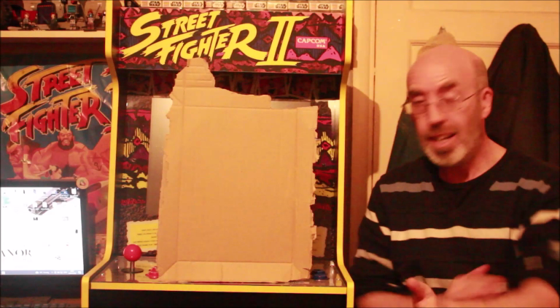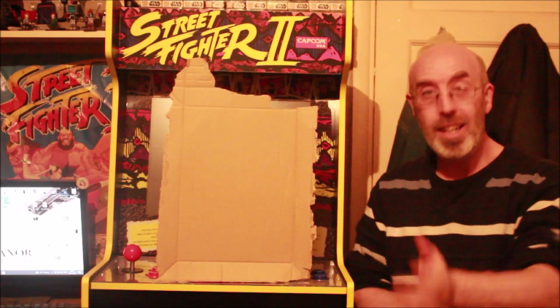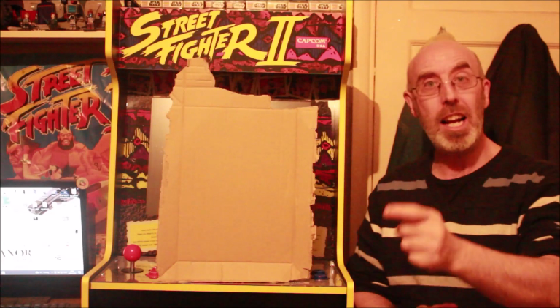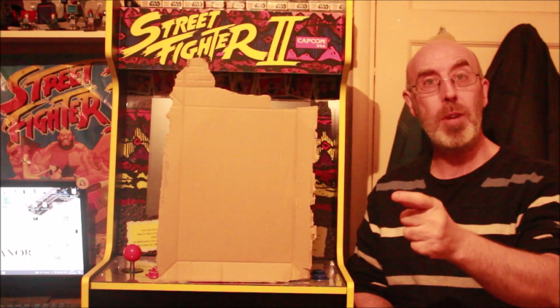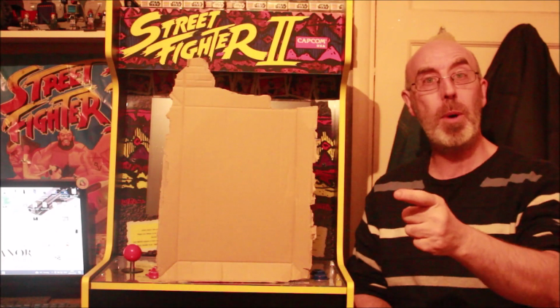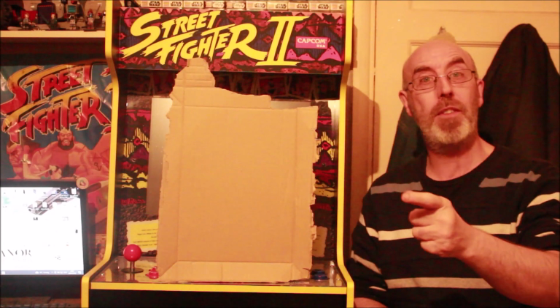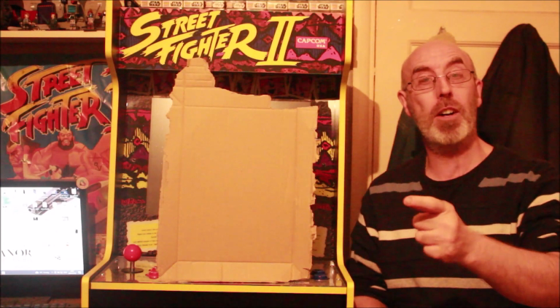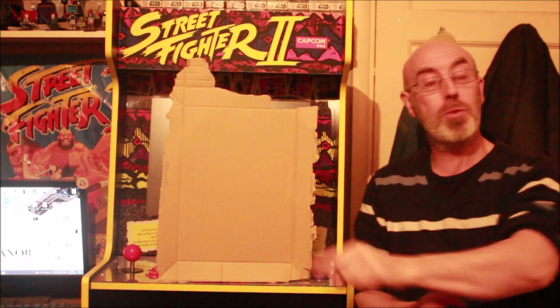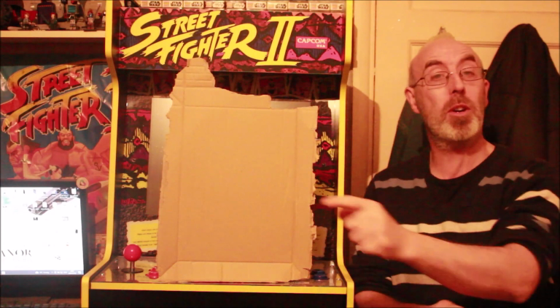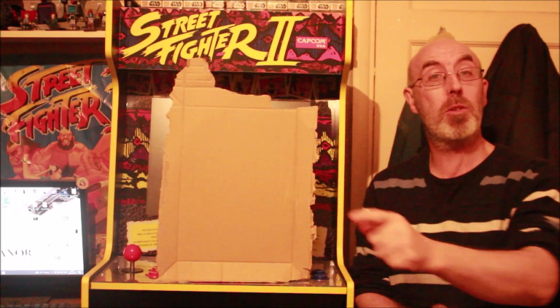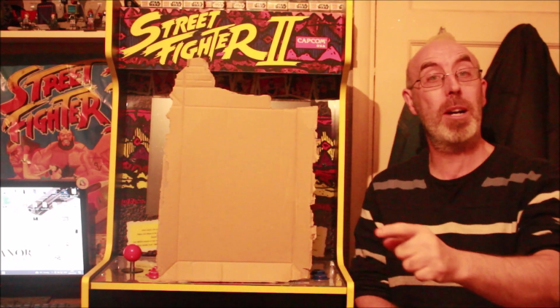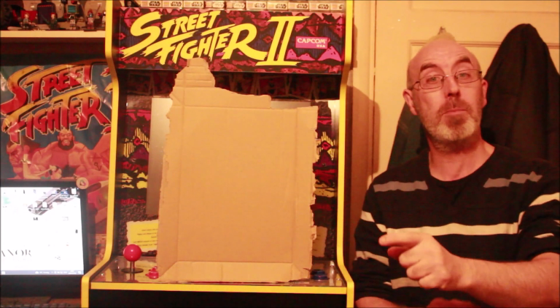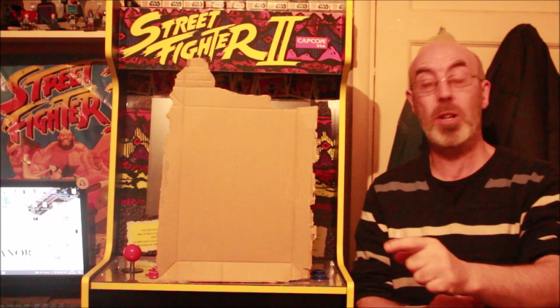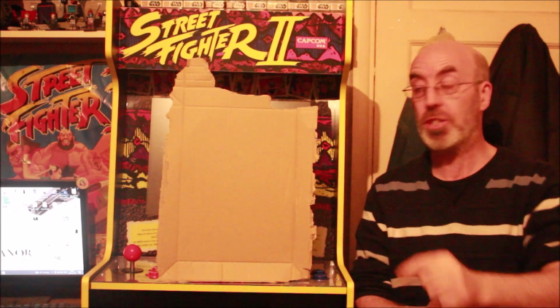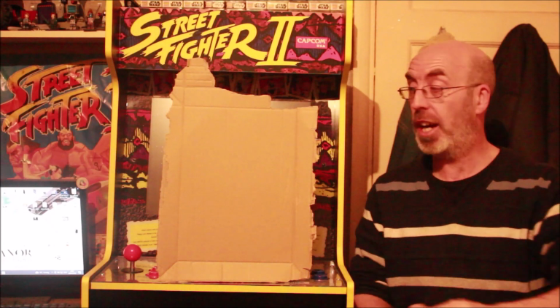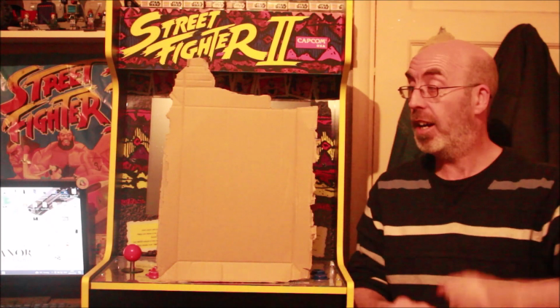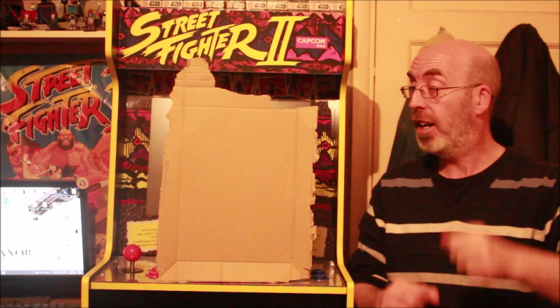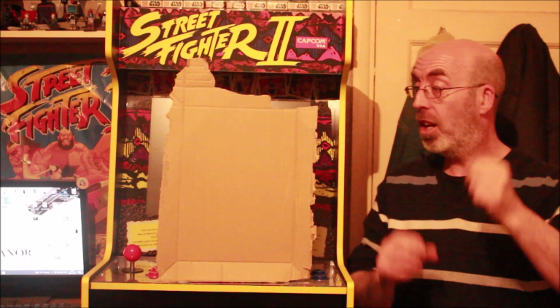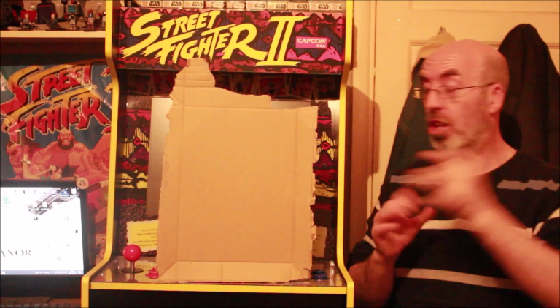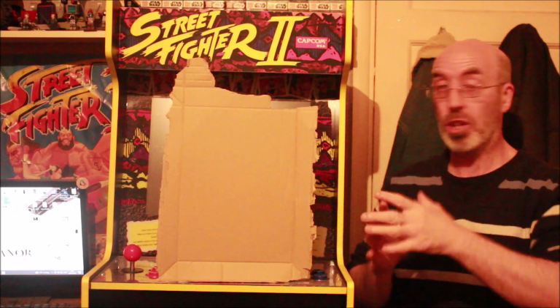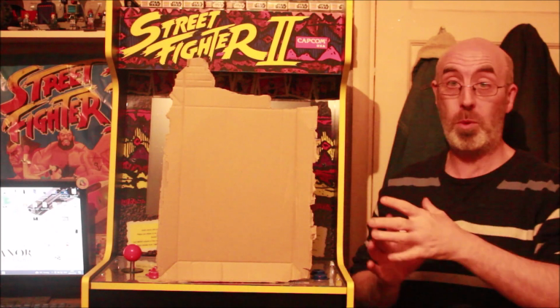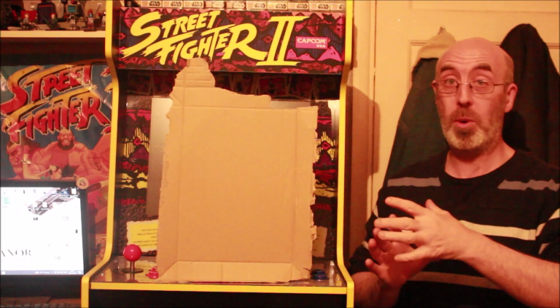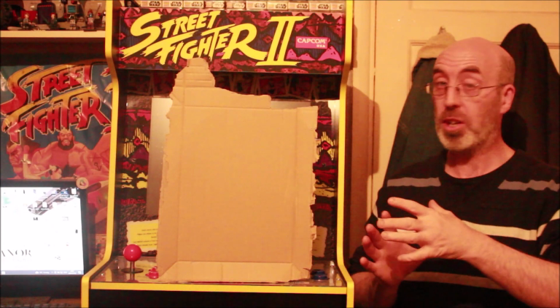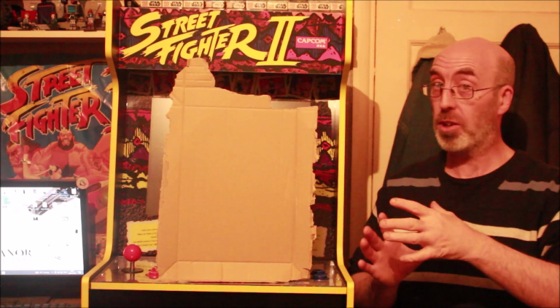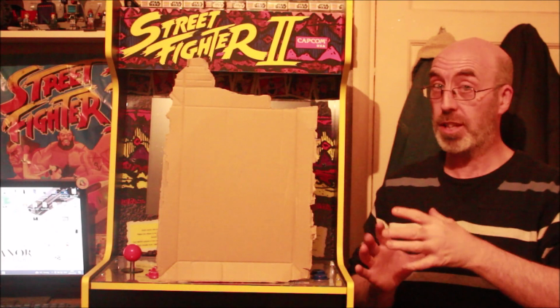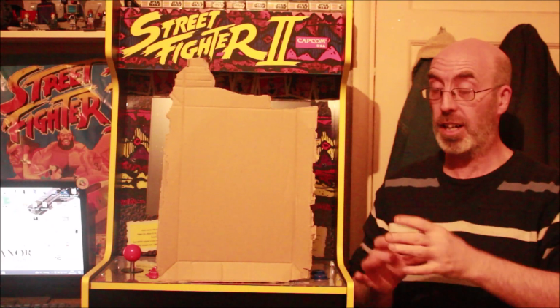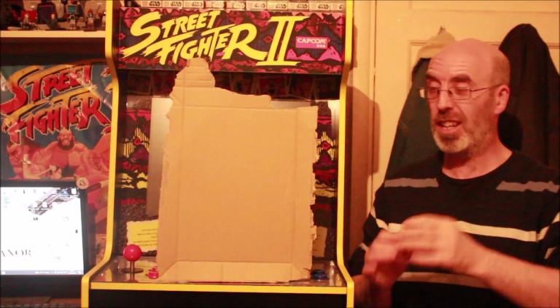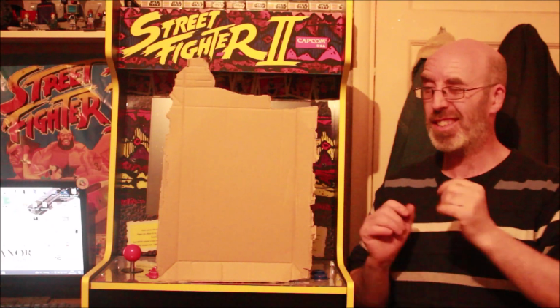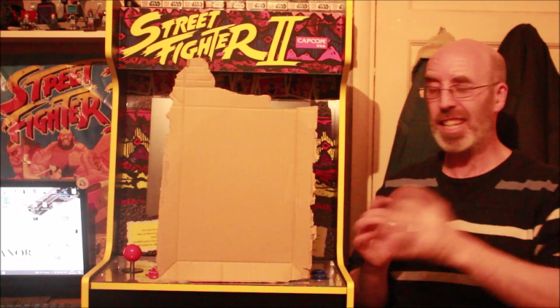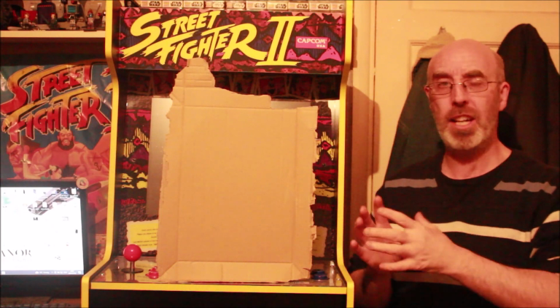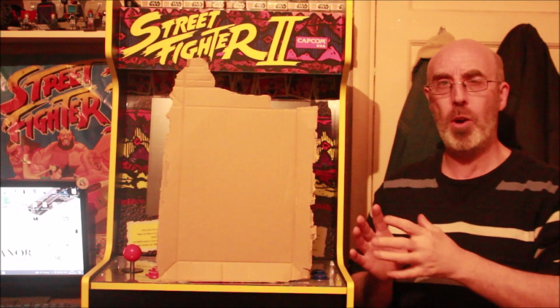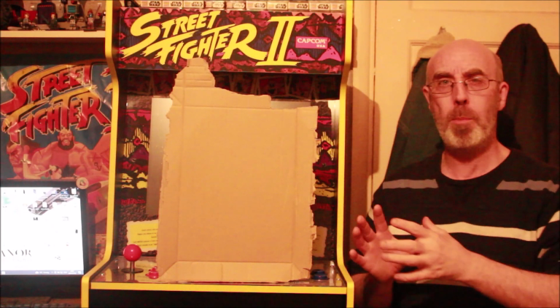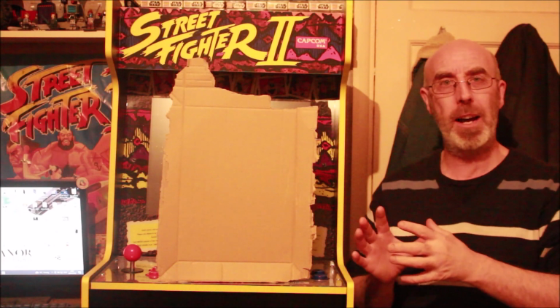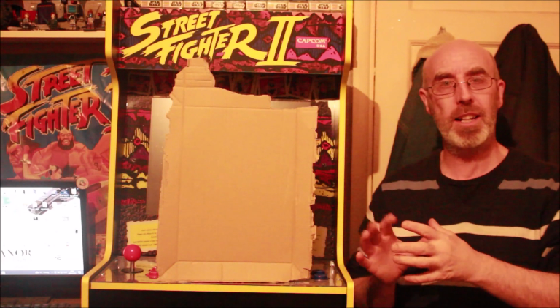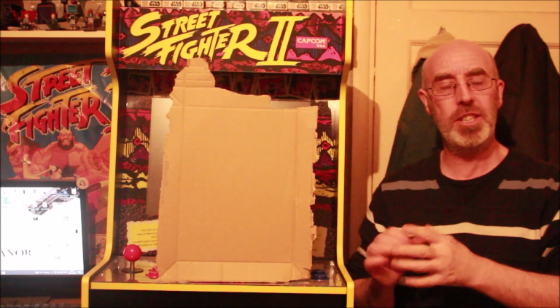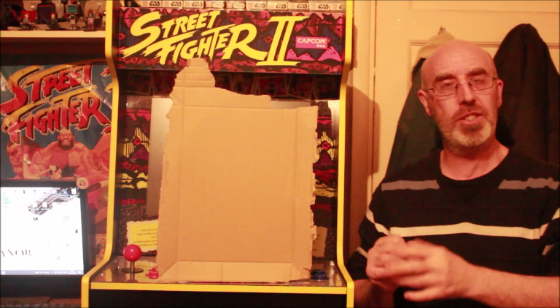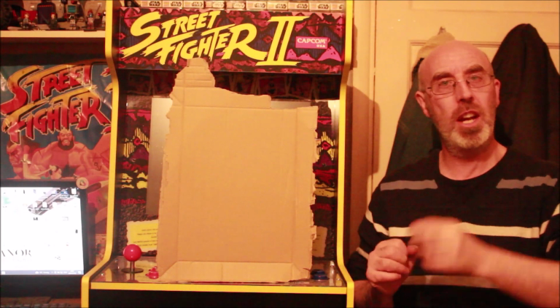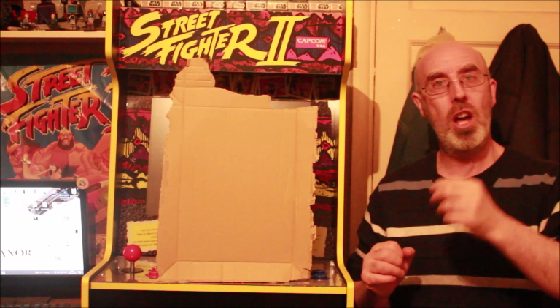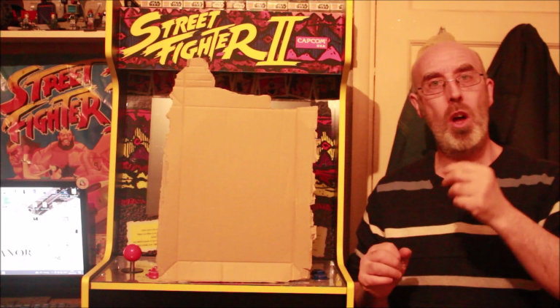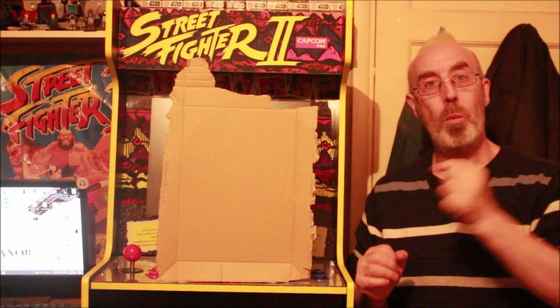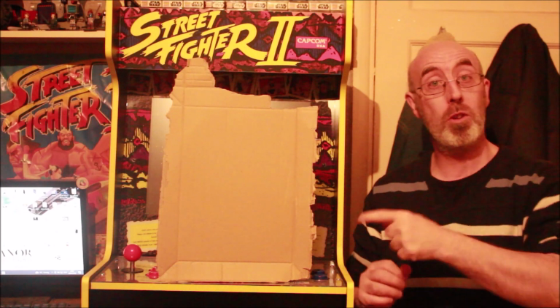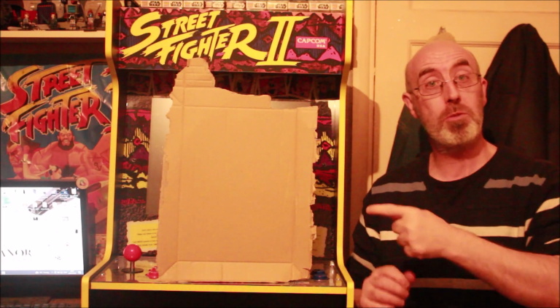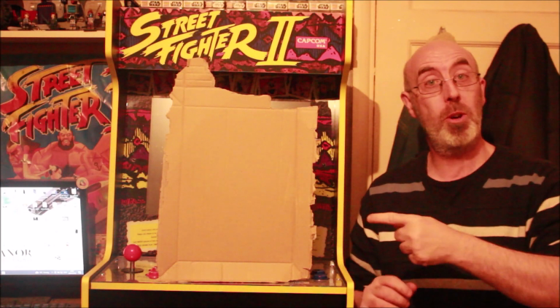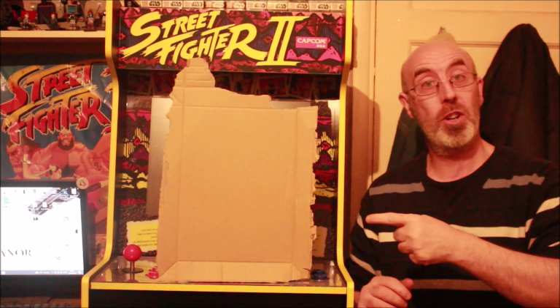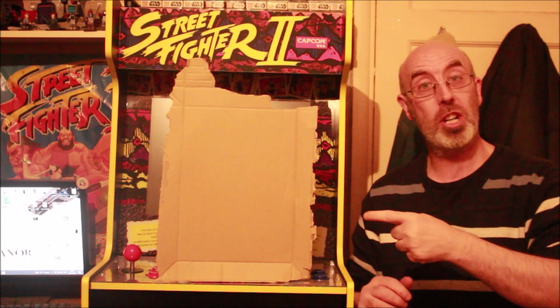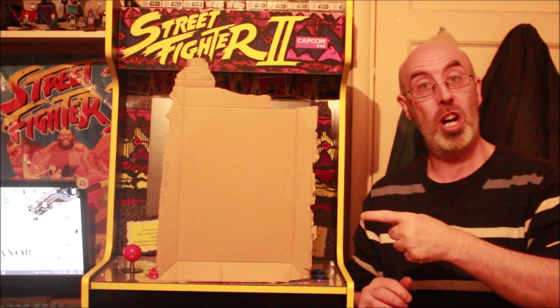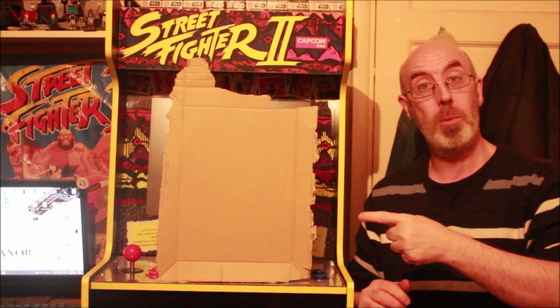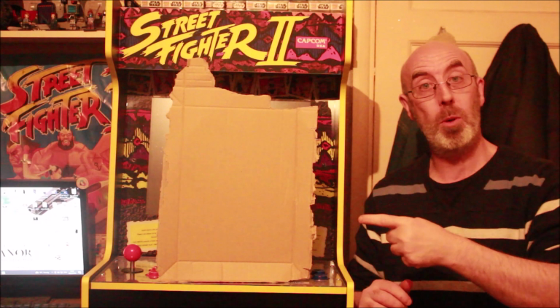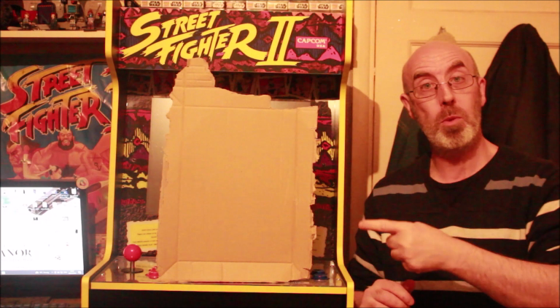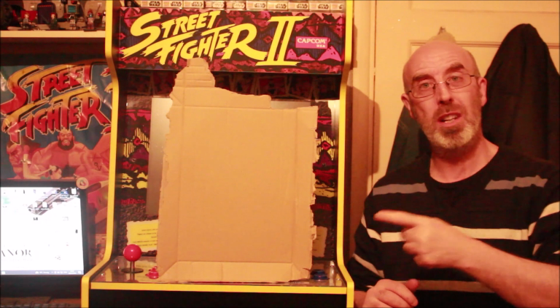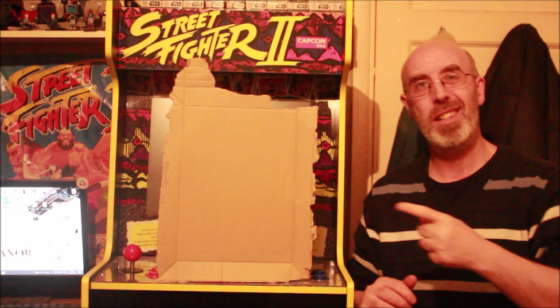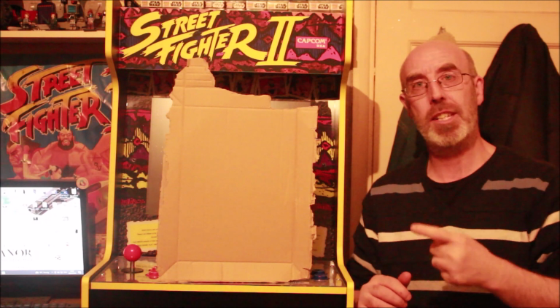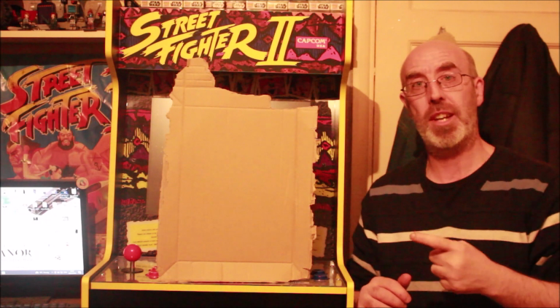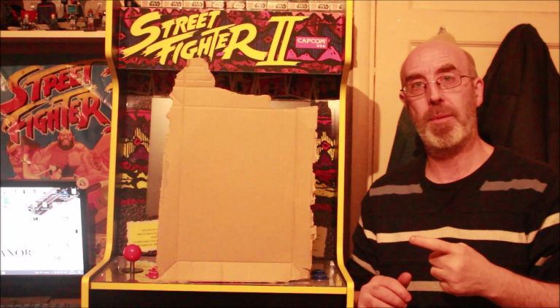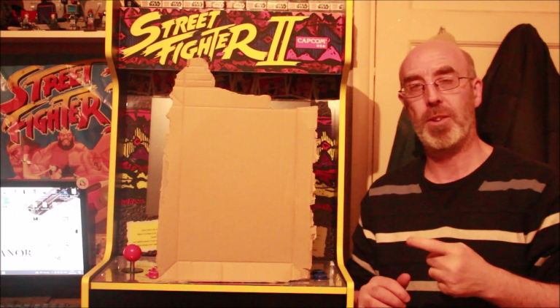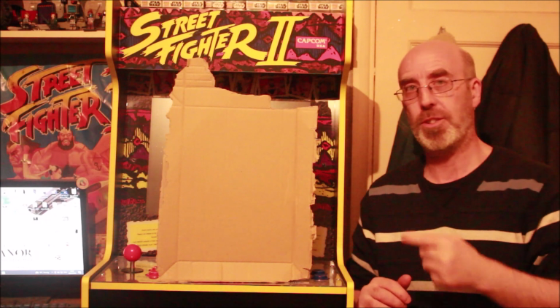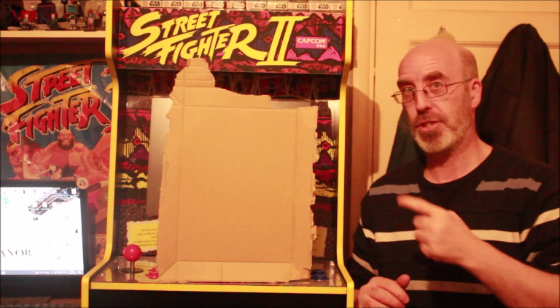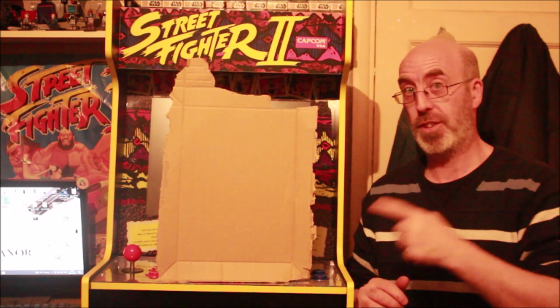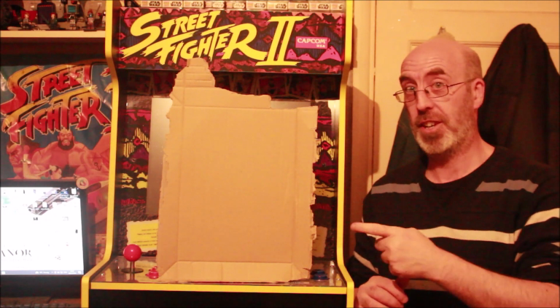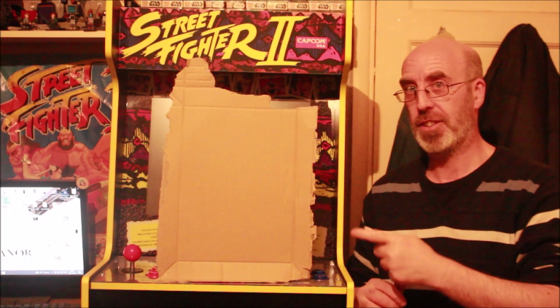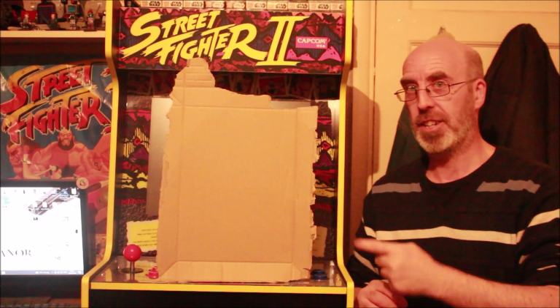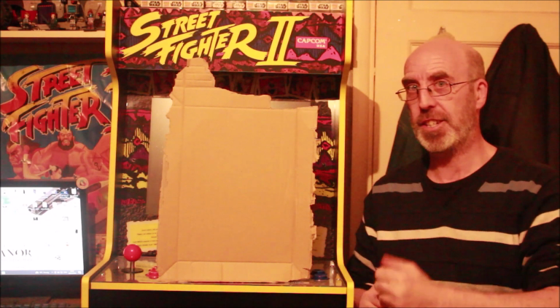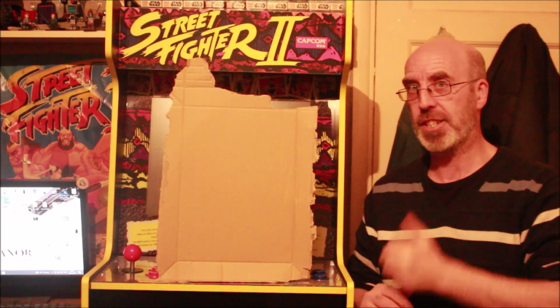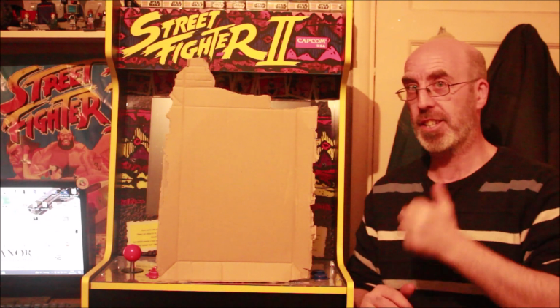Welcome back to my chat. Look what we got today — I didn't know about these. What's behind the cardboard? Let's have a look, straight after this.